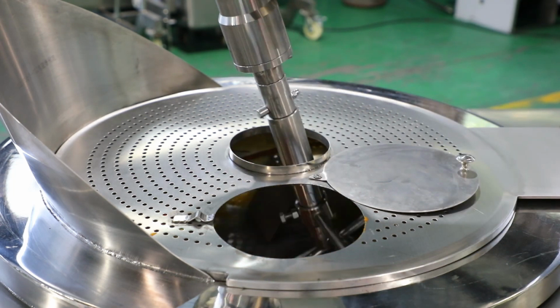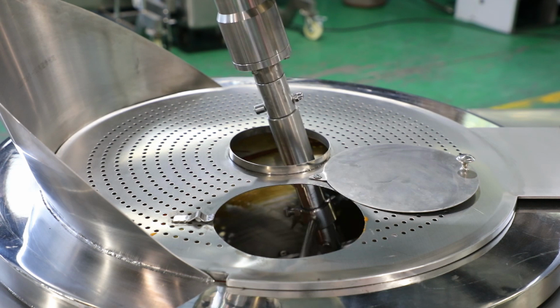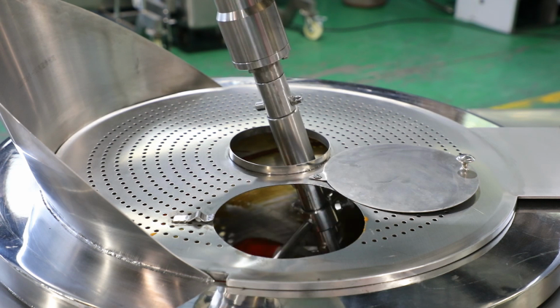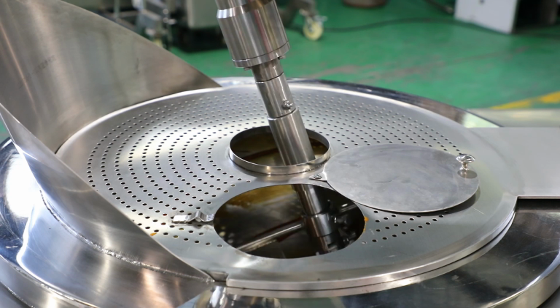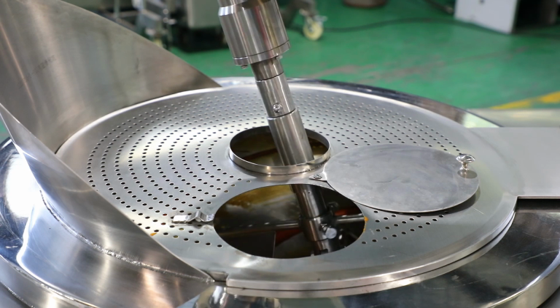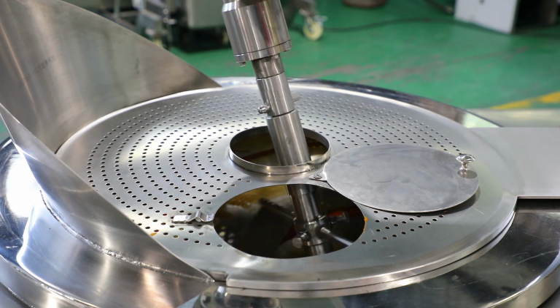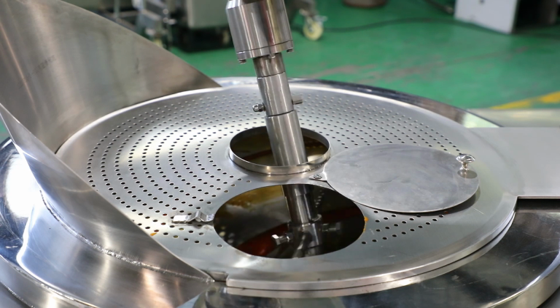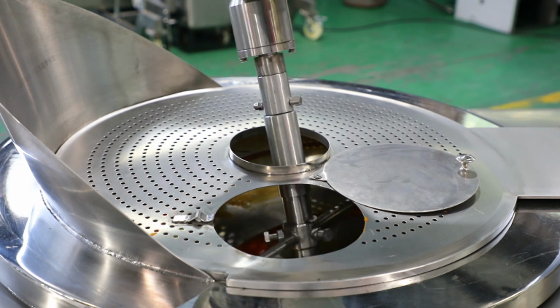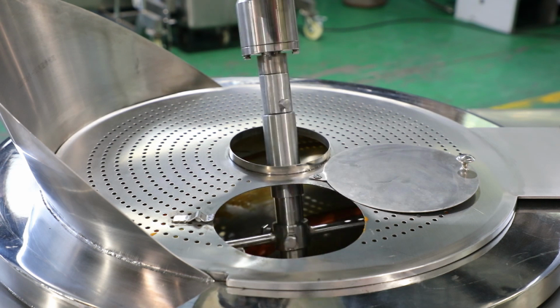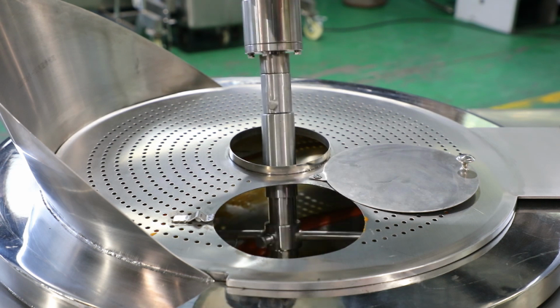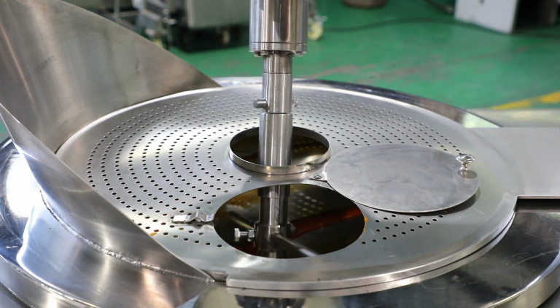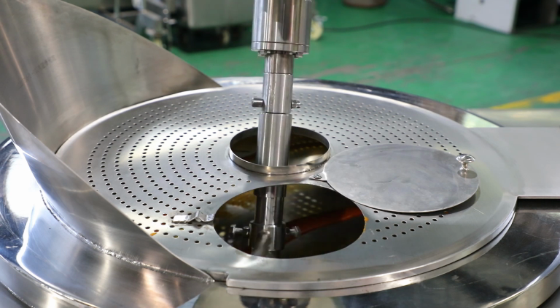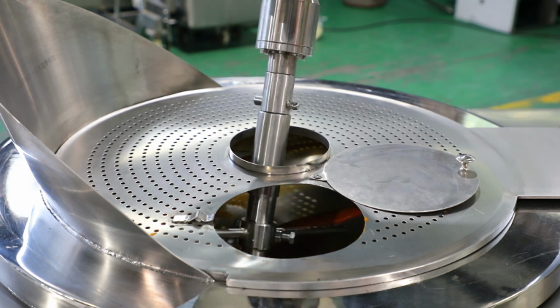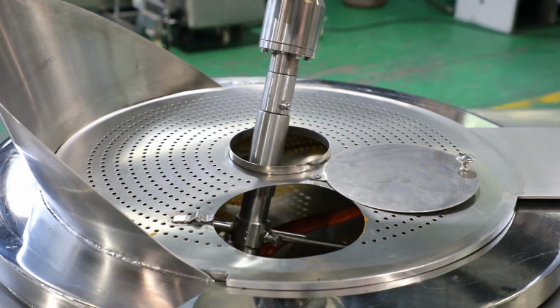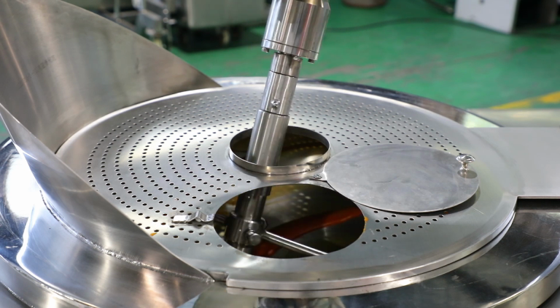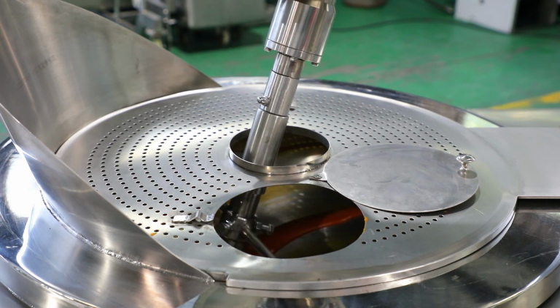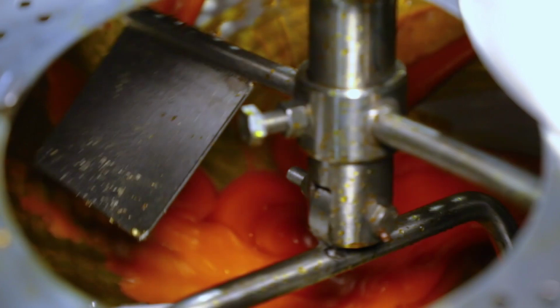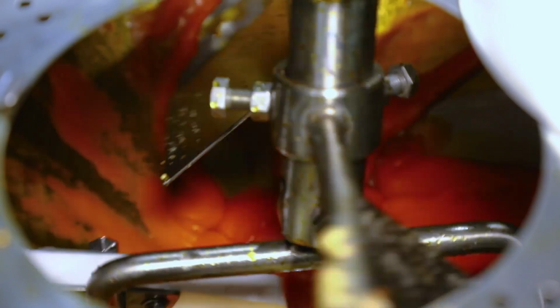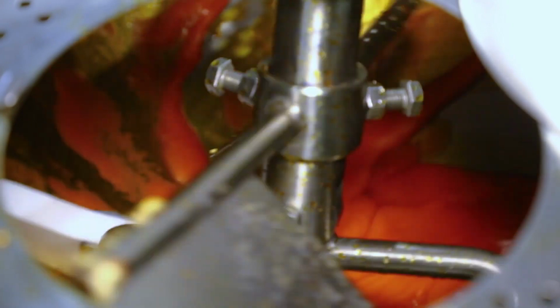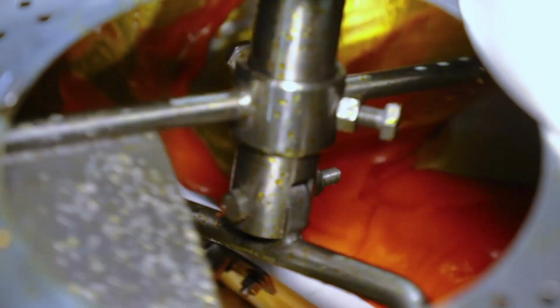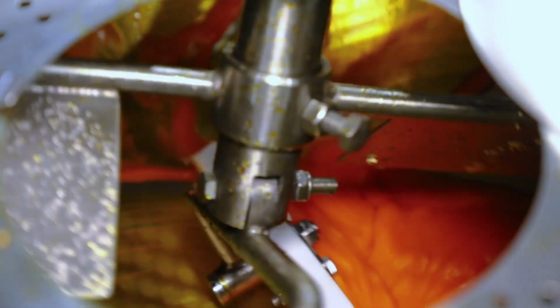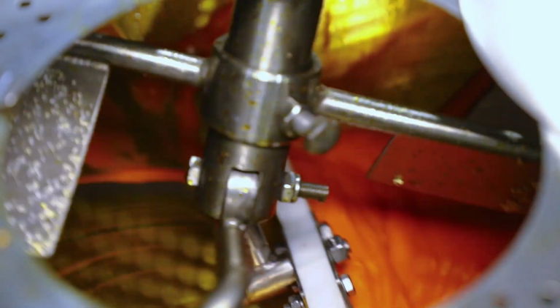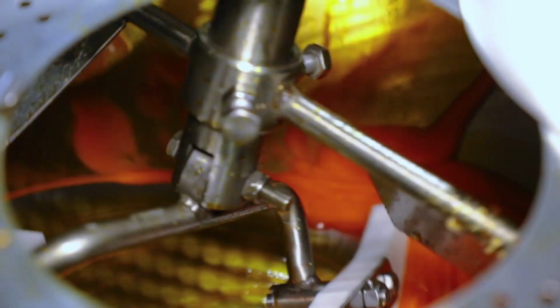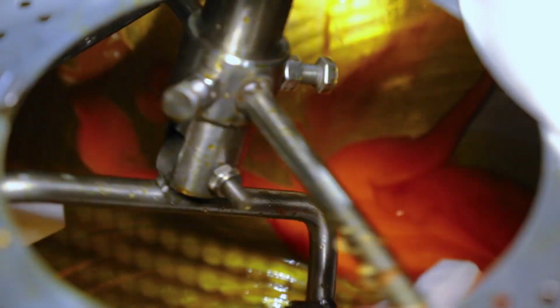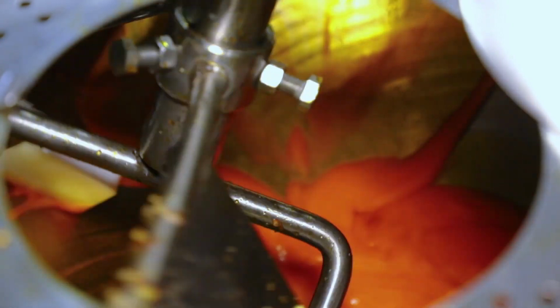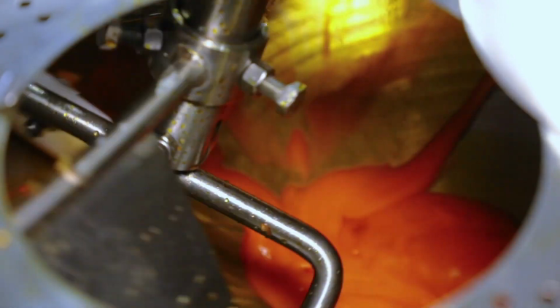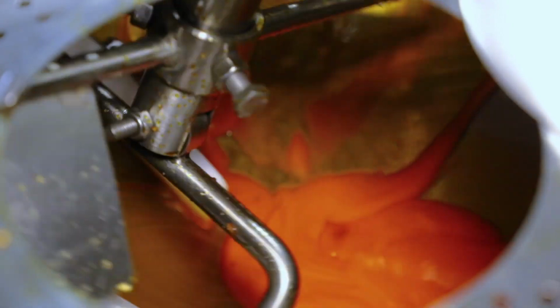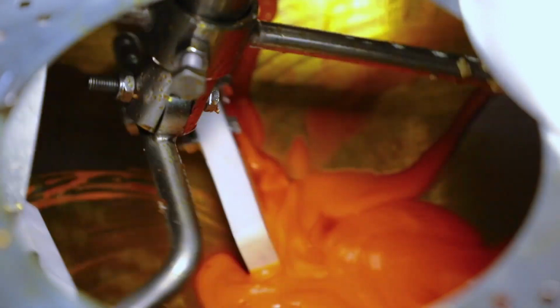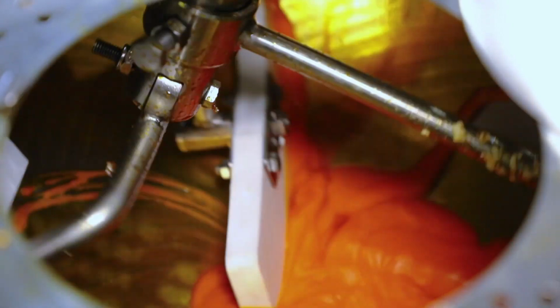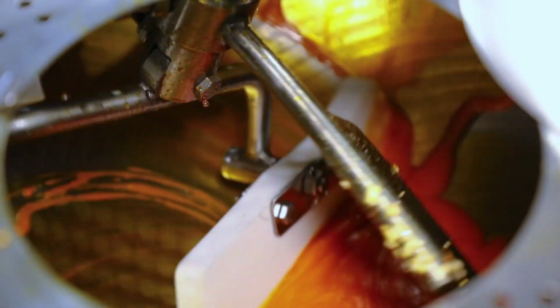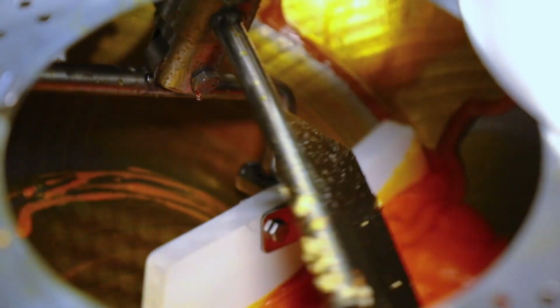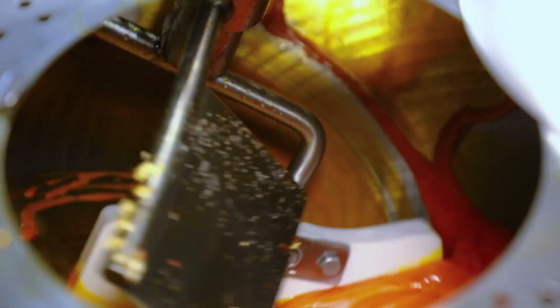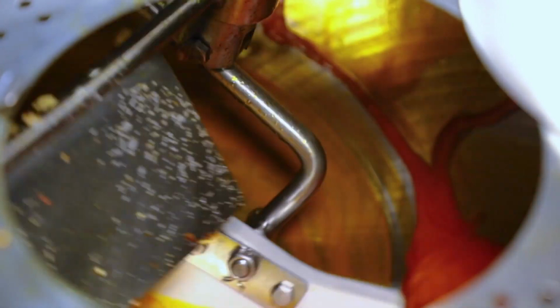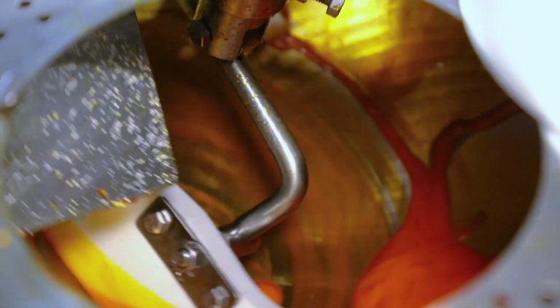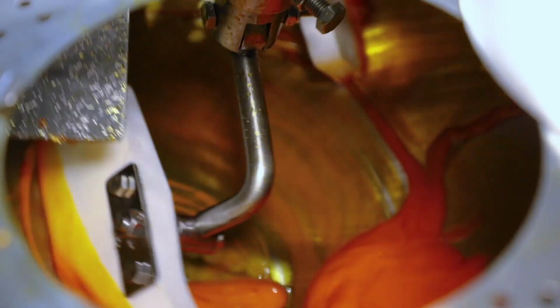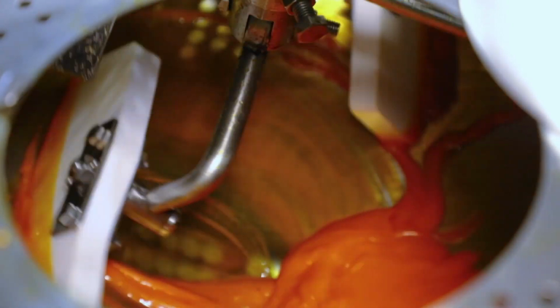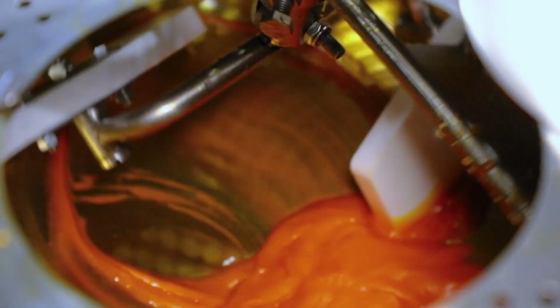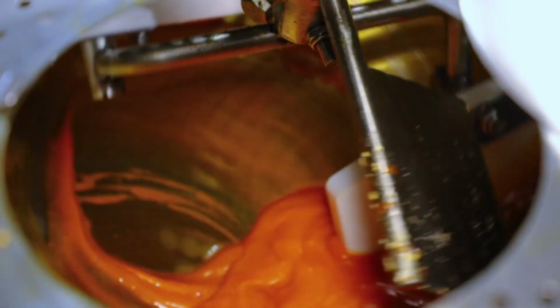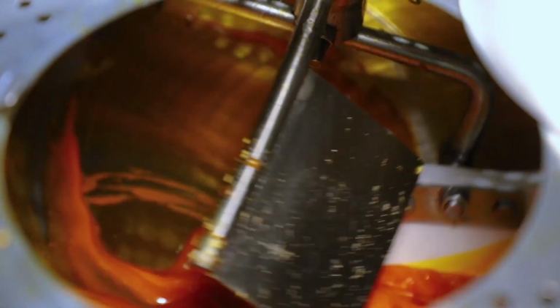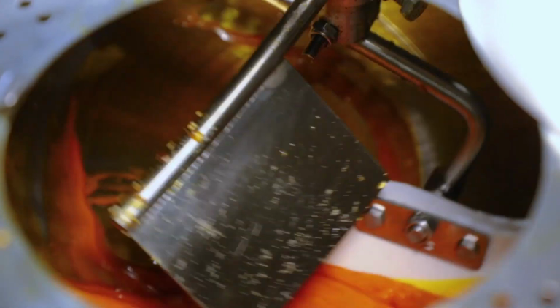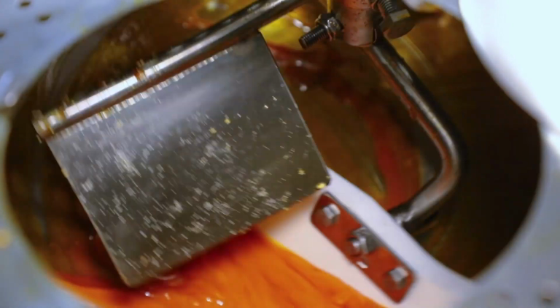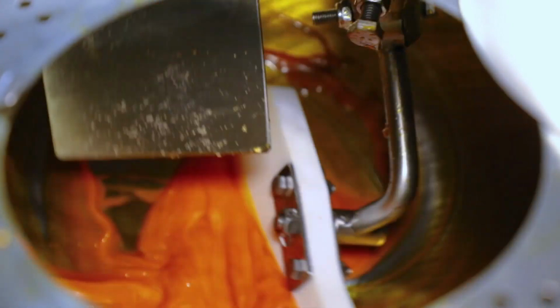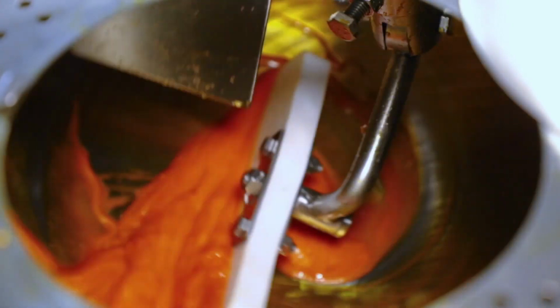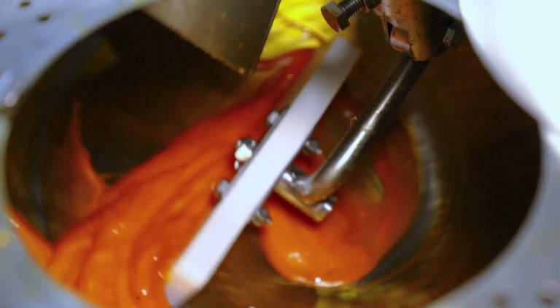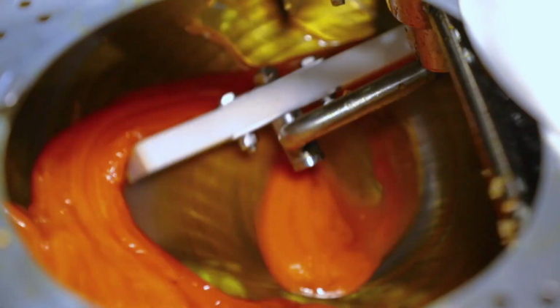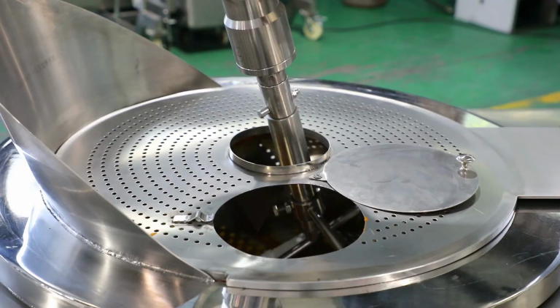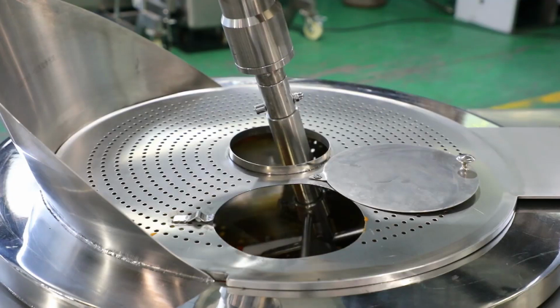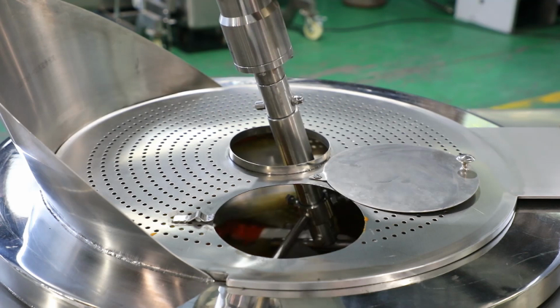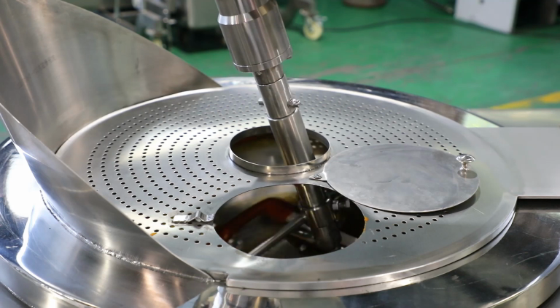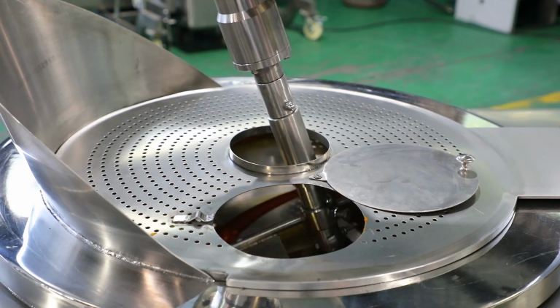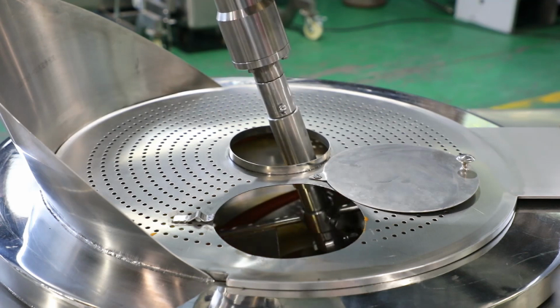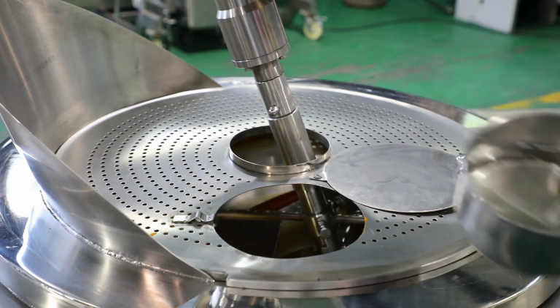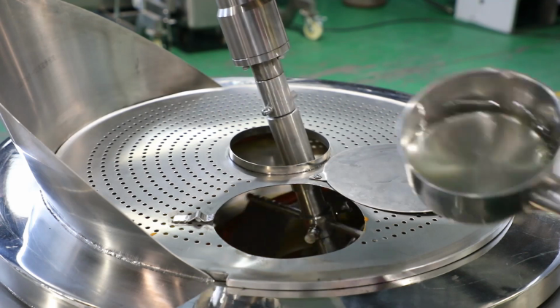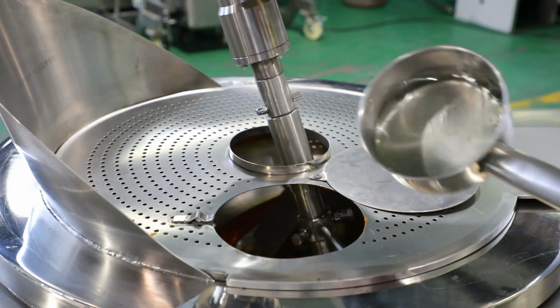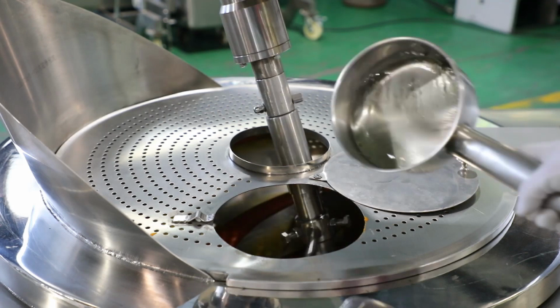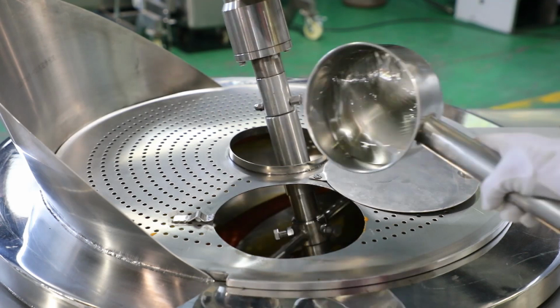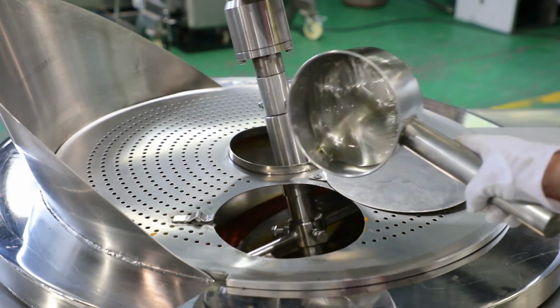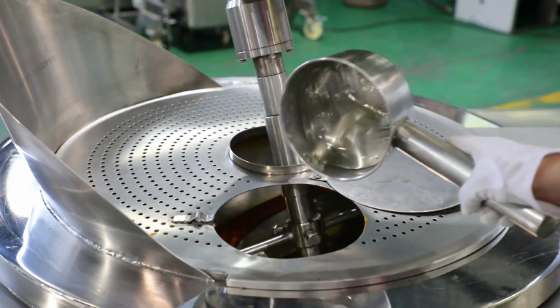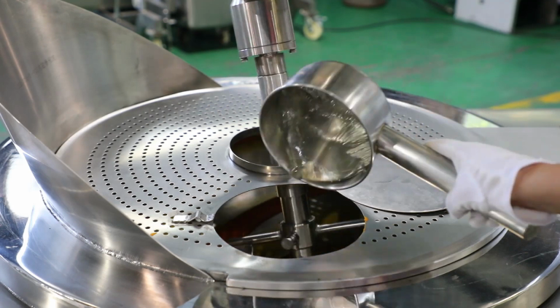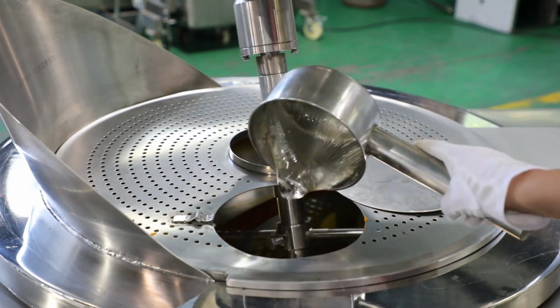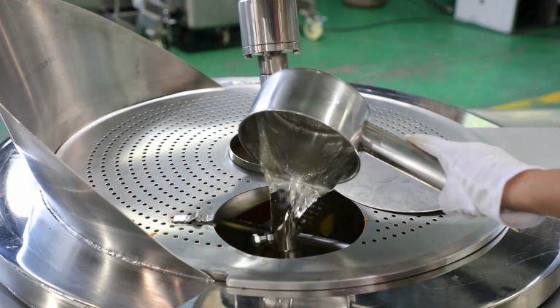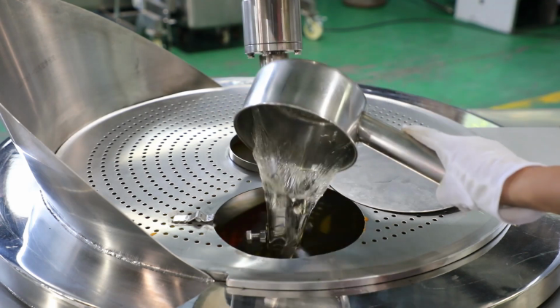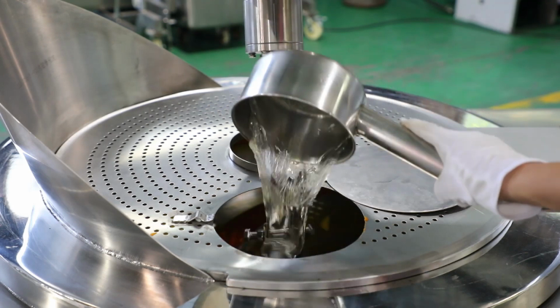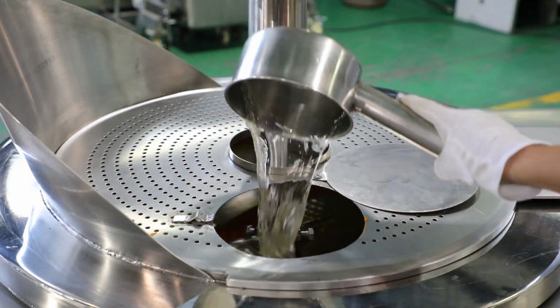Add oil. 8 gears heating control. Thorough heating and planetary mixing. Adjustable mixing speed.